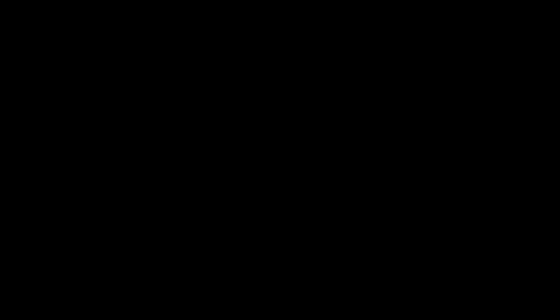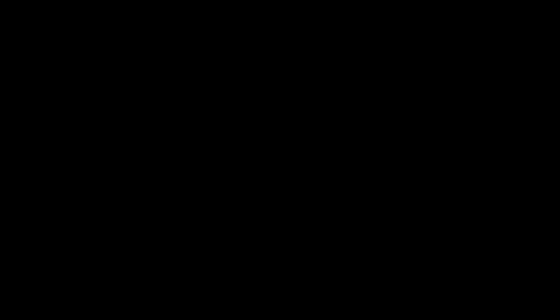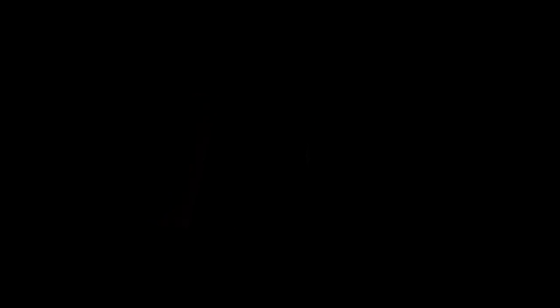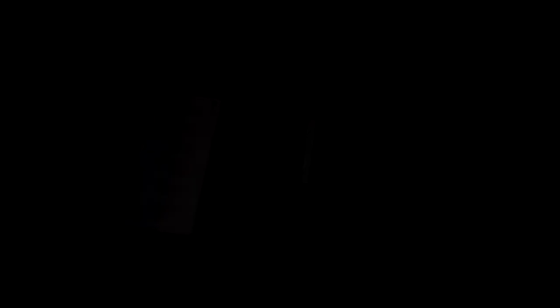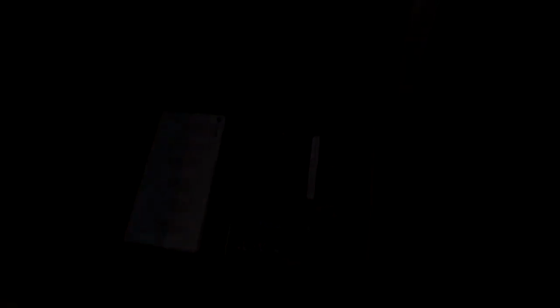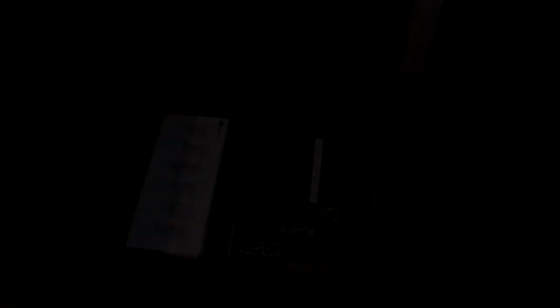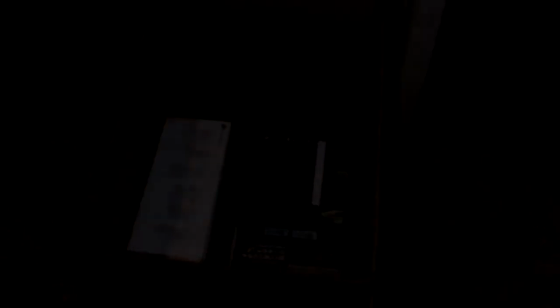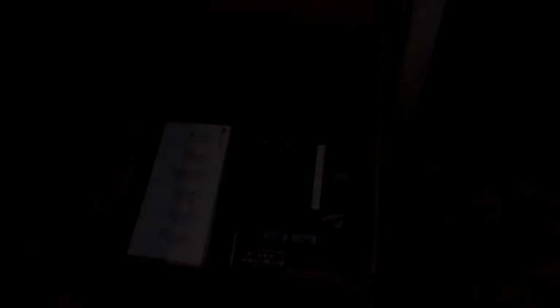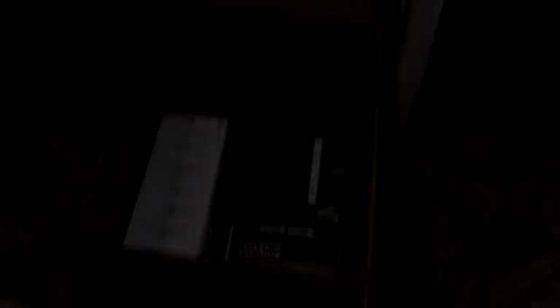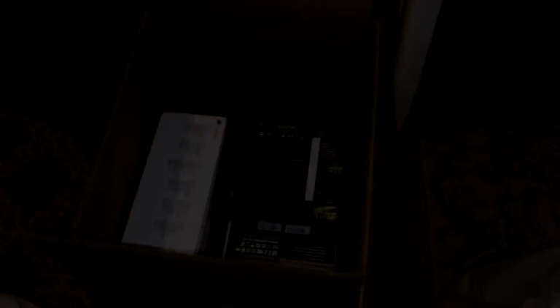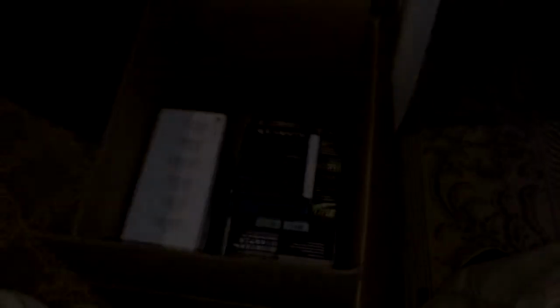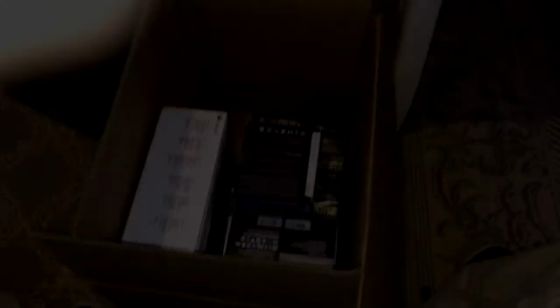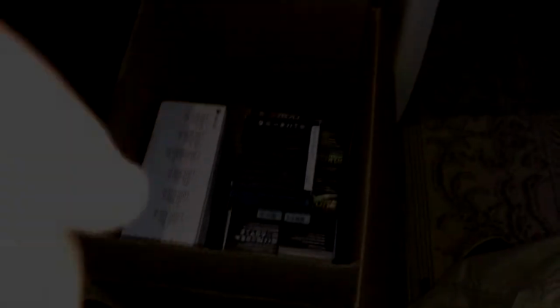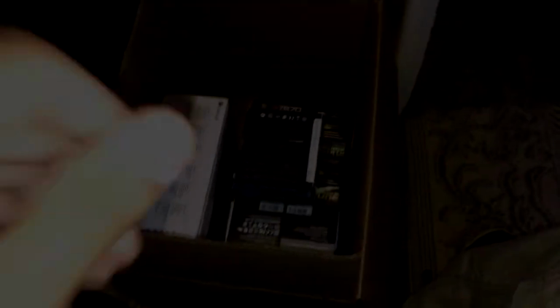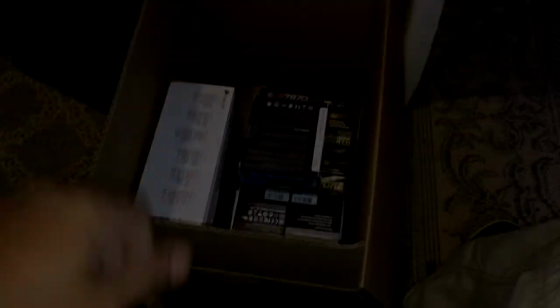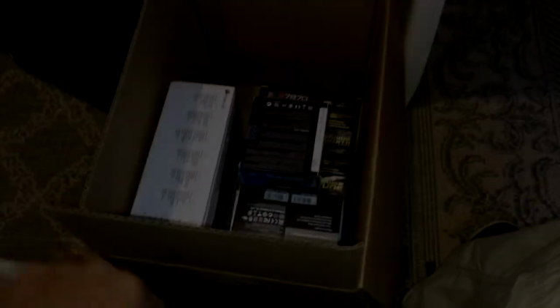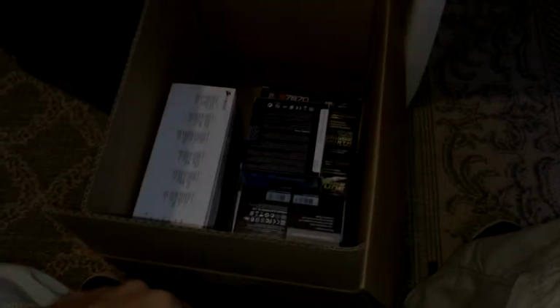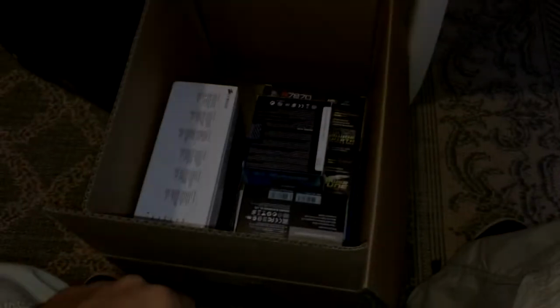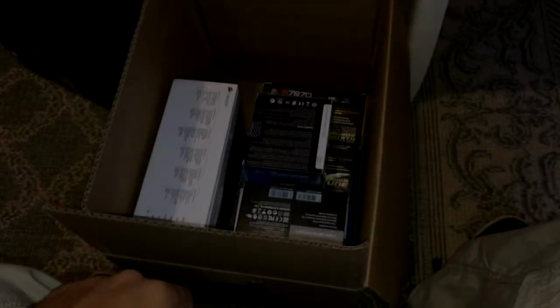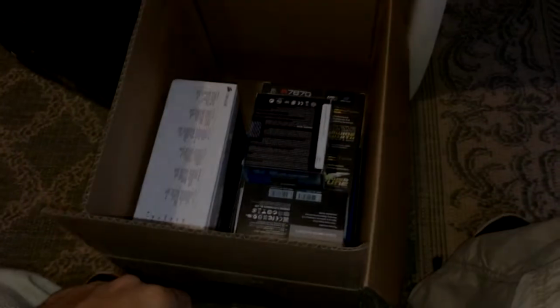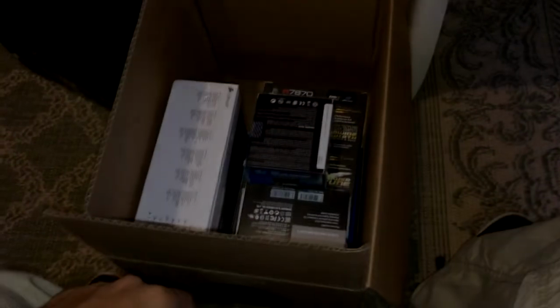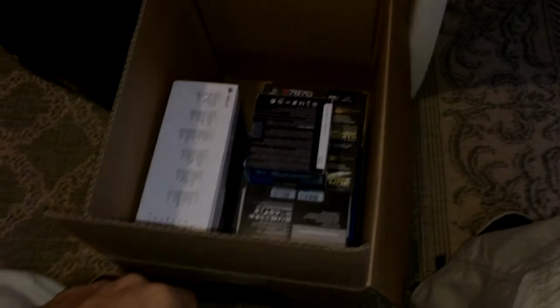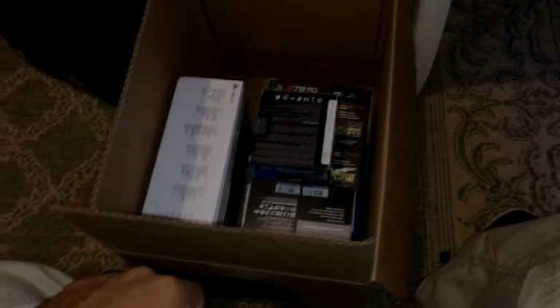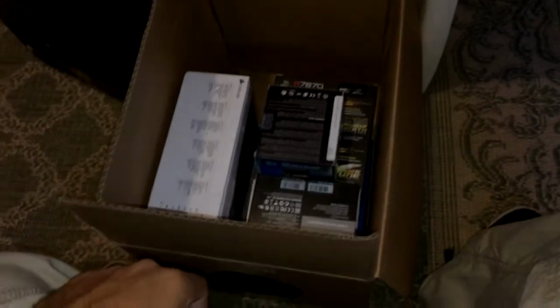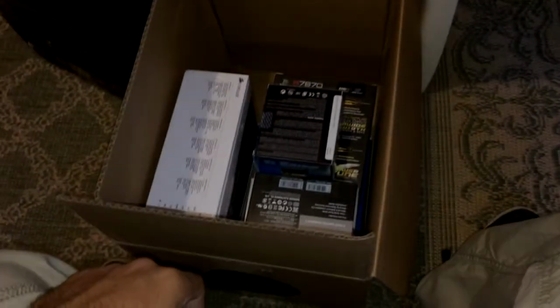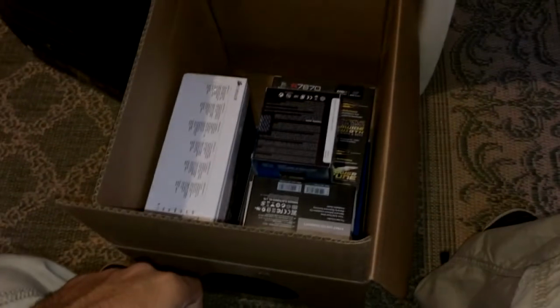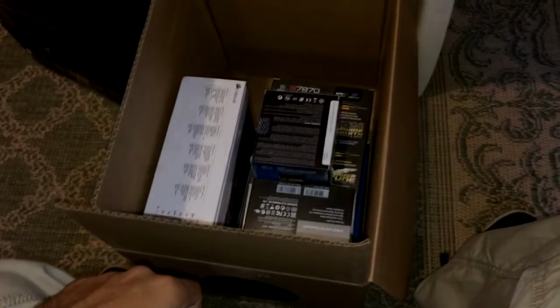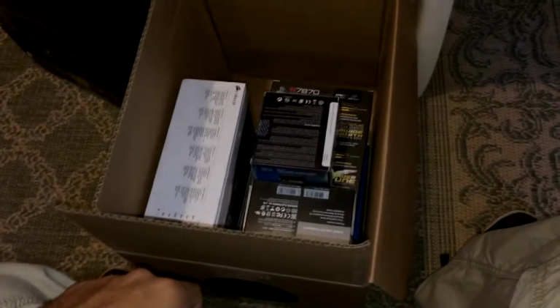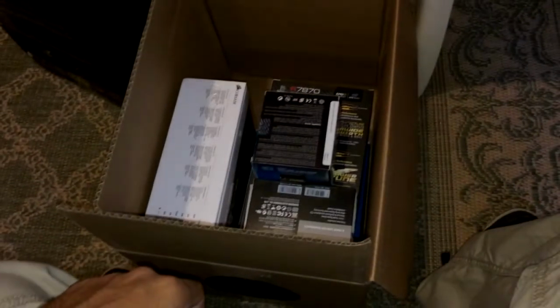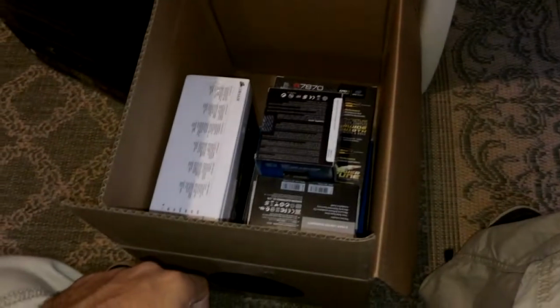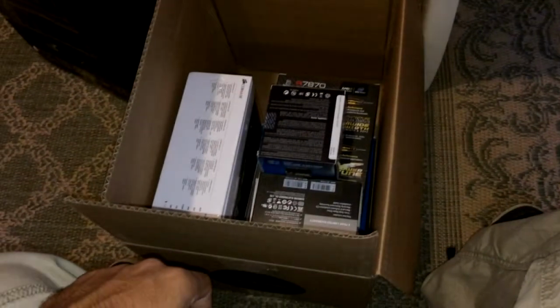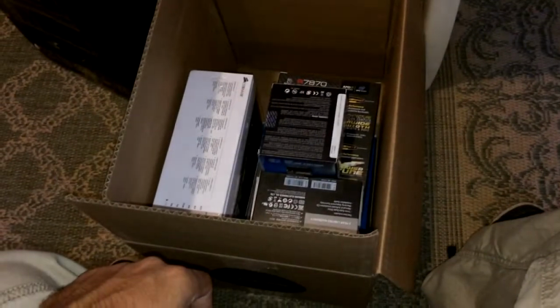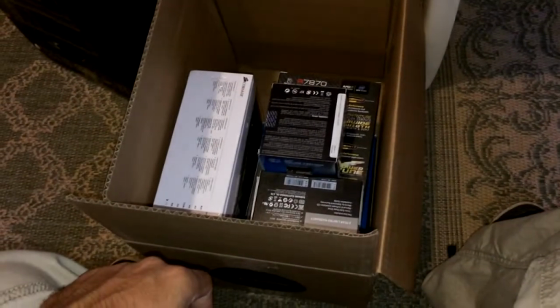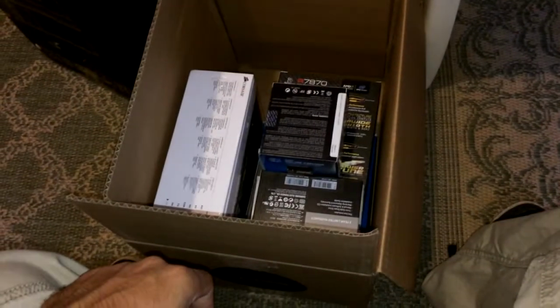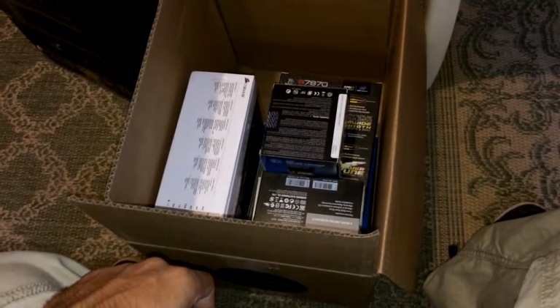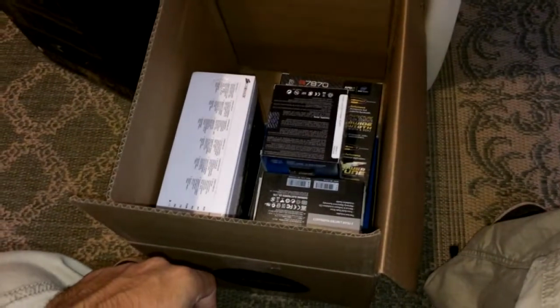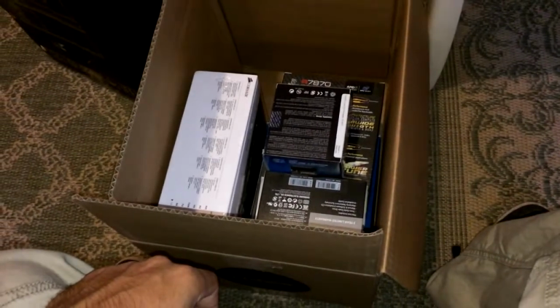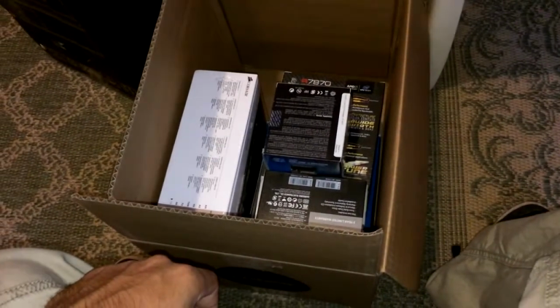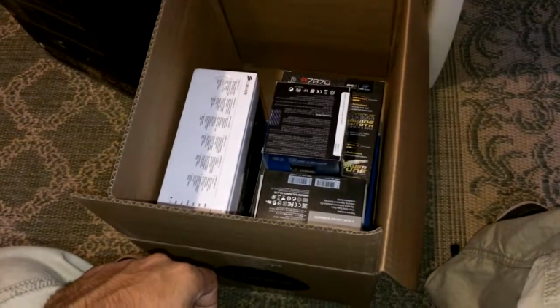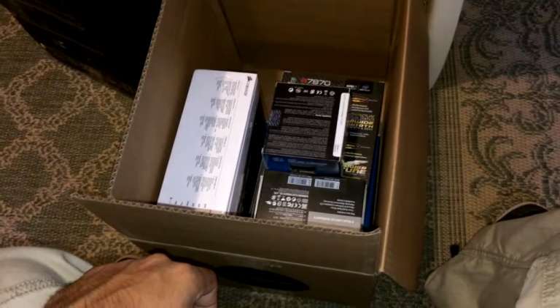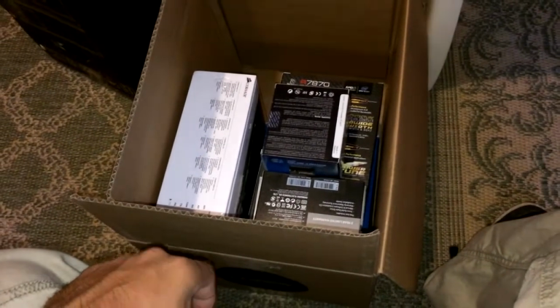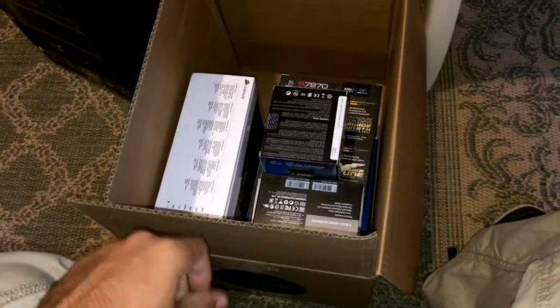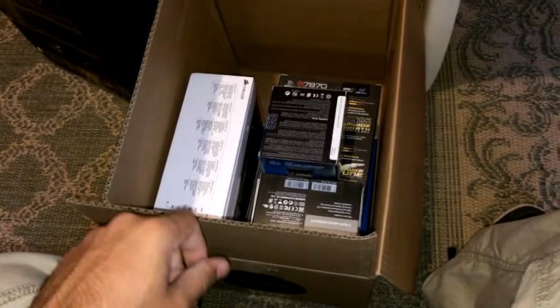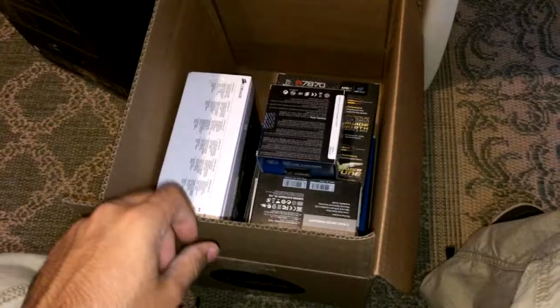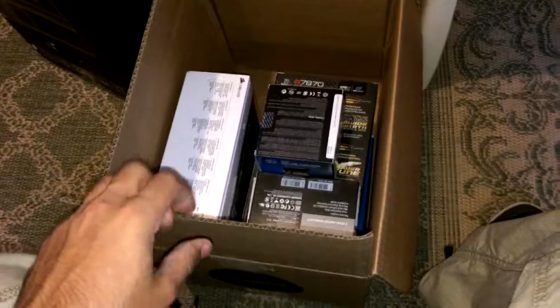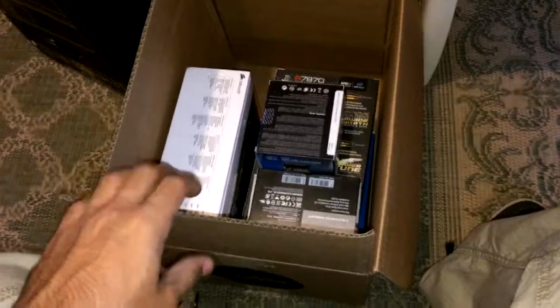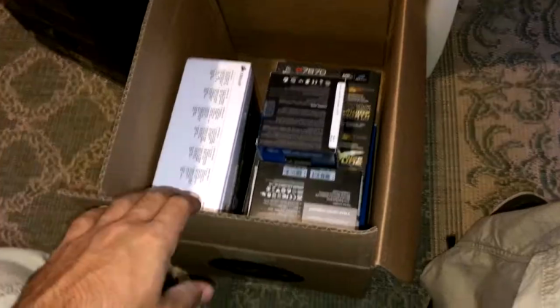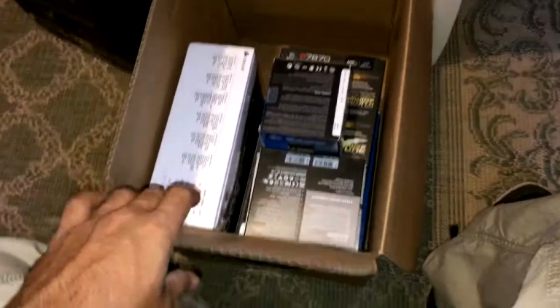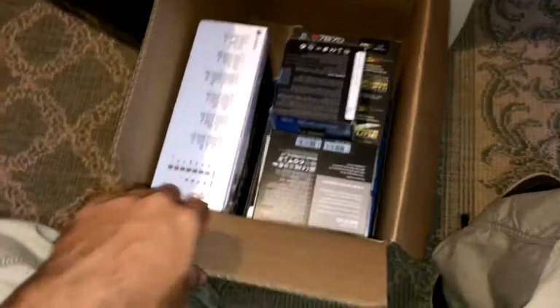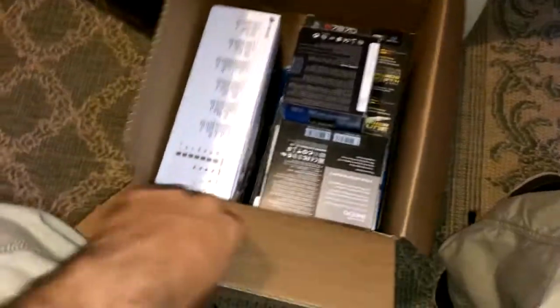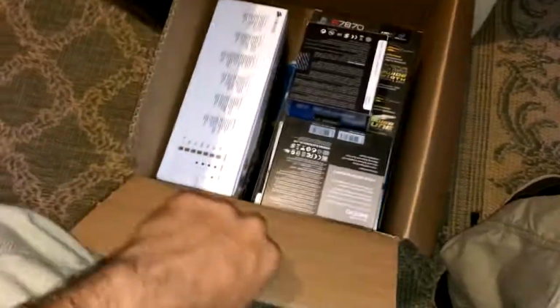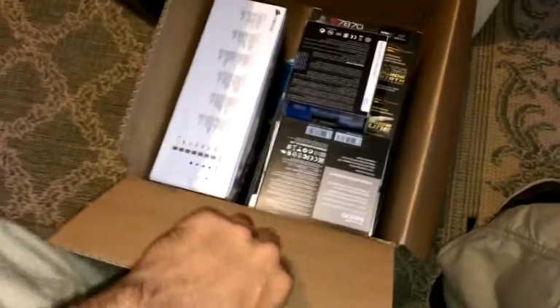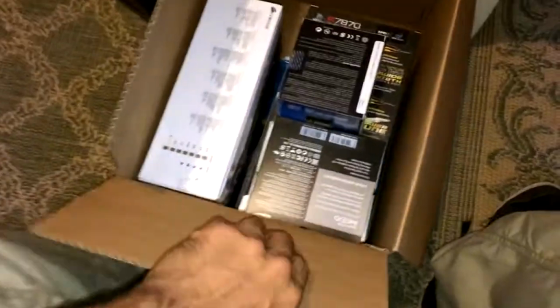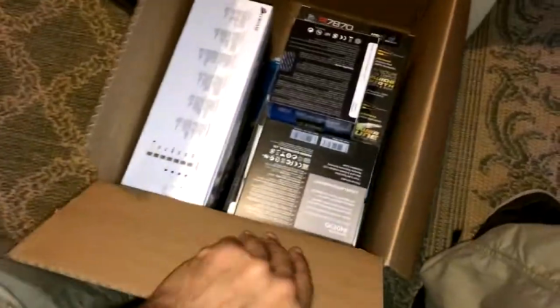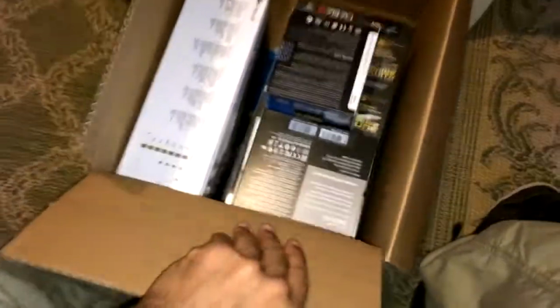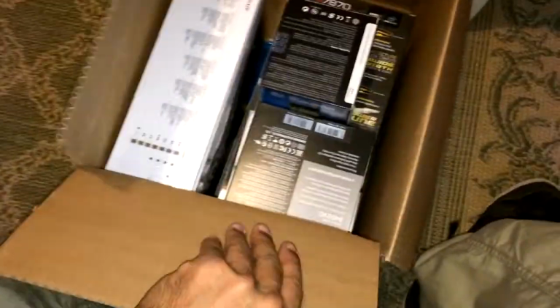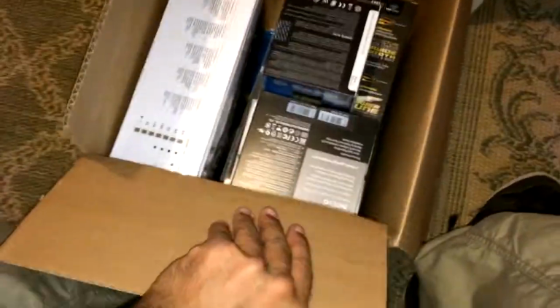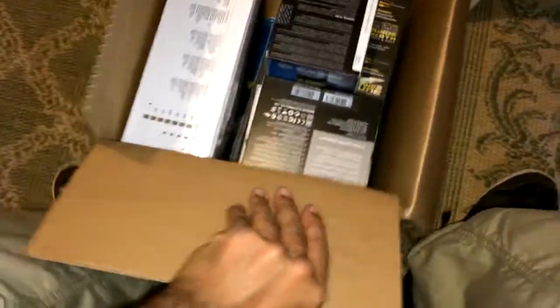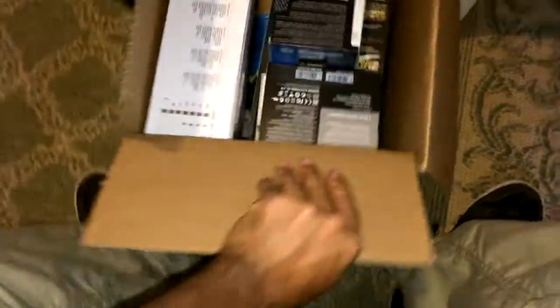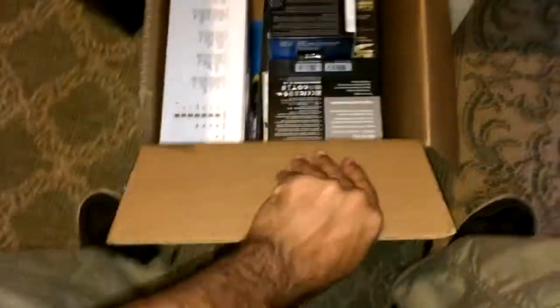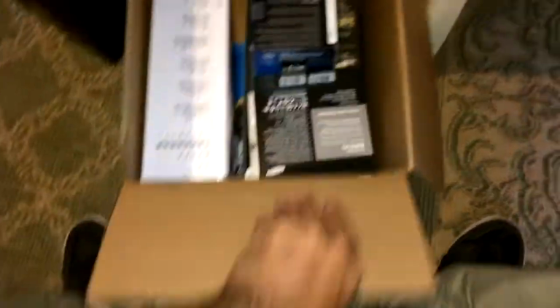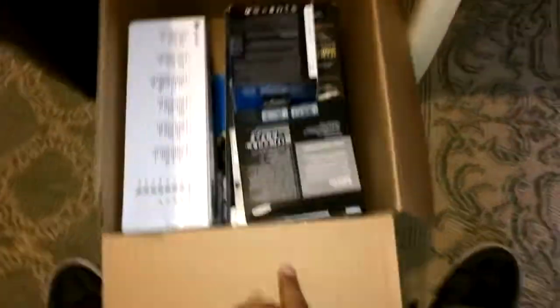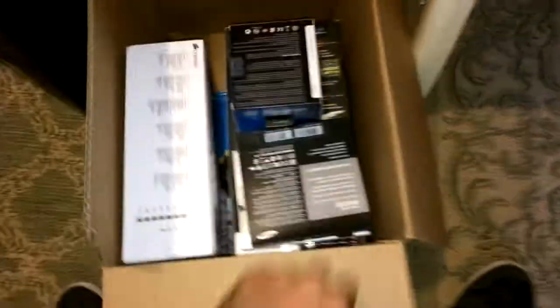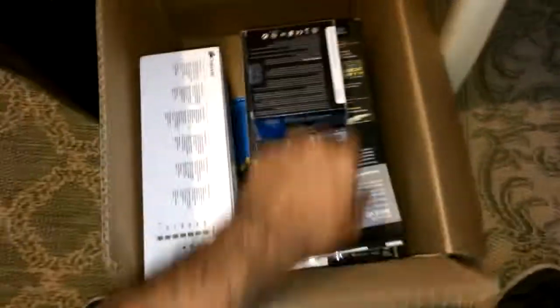Yo, what's going on guys, Vero Designs here. I got my PC parts — it's Abdullah's PC build, so let's start off by showing you what I got.